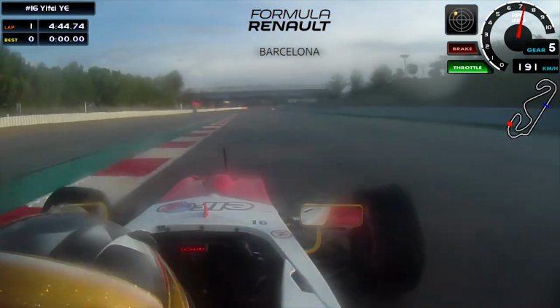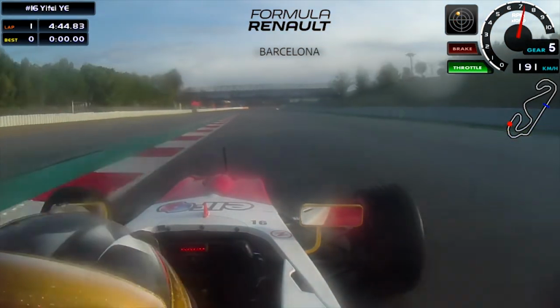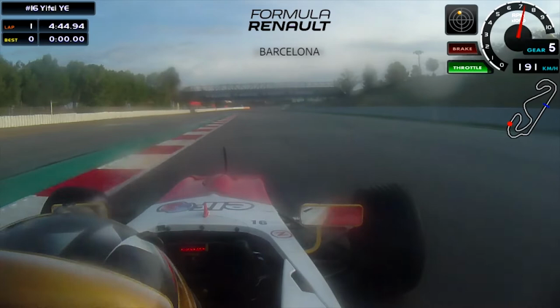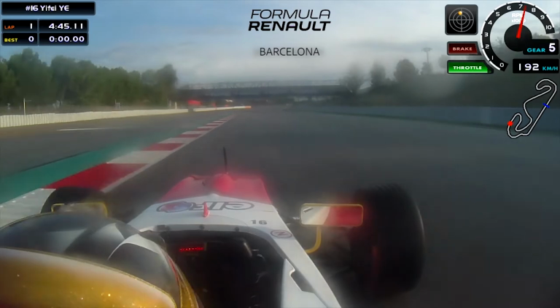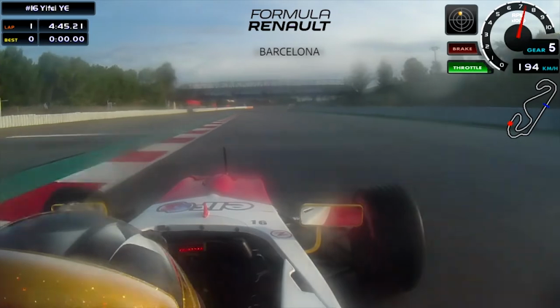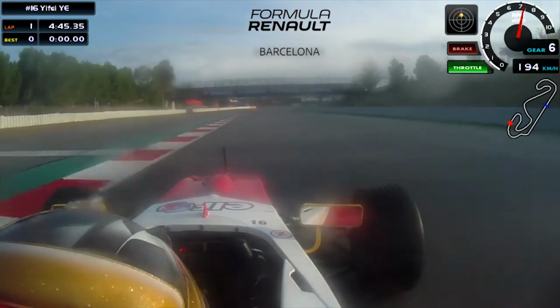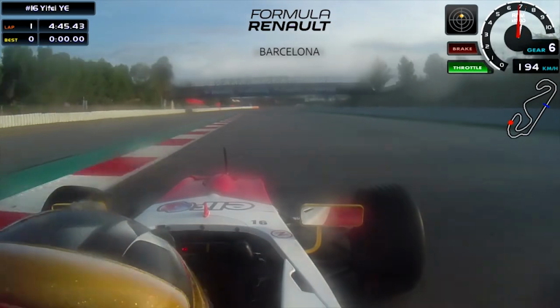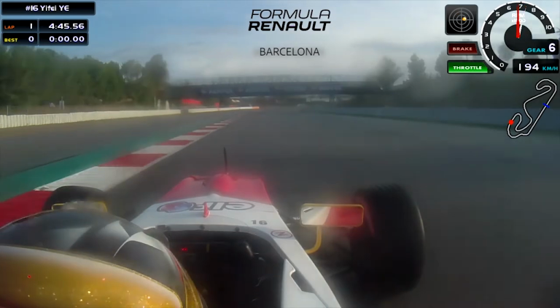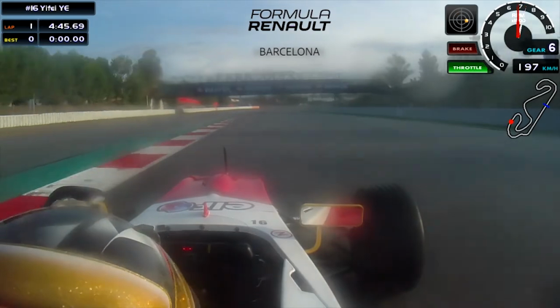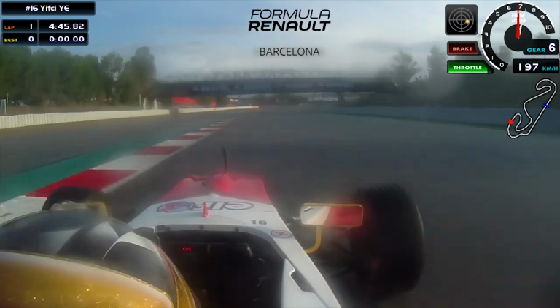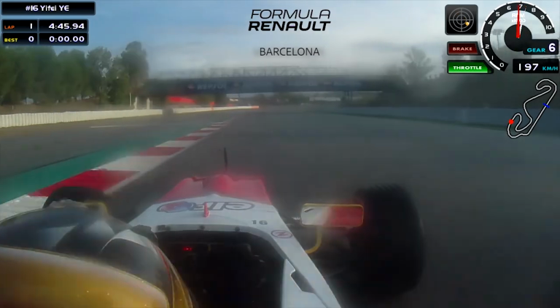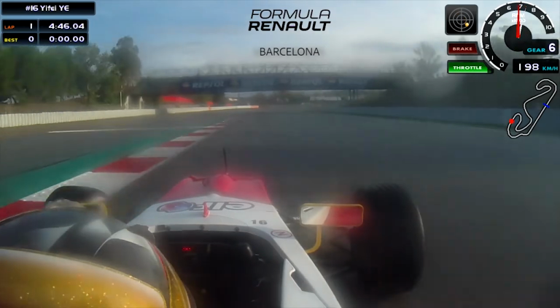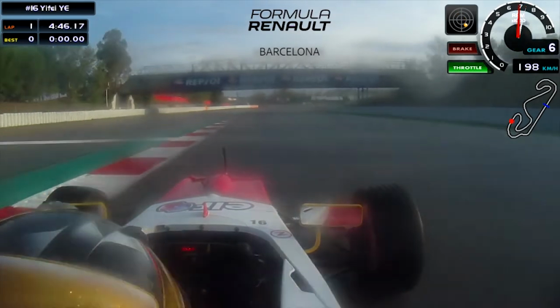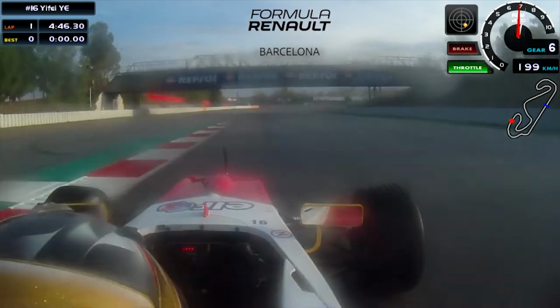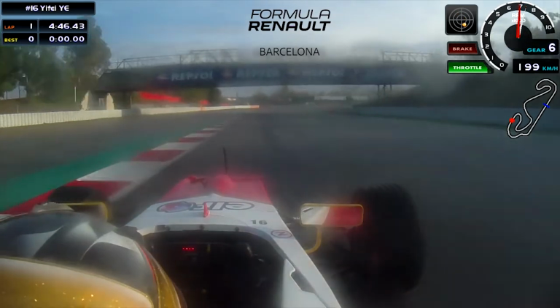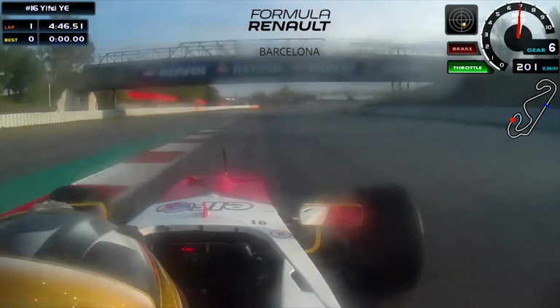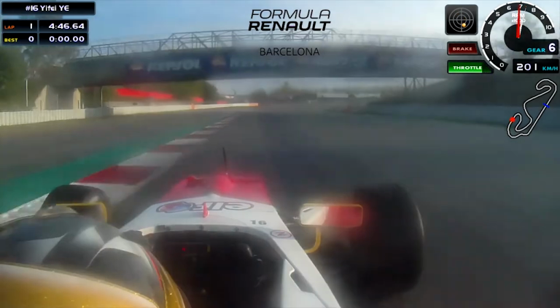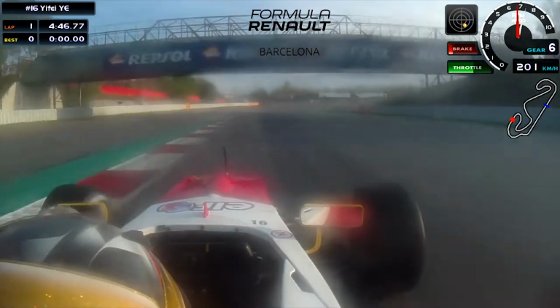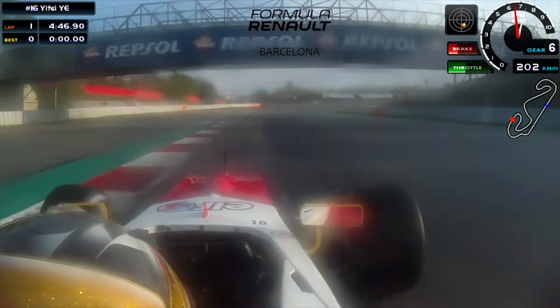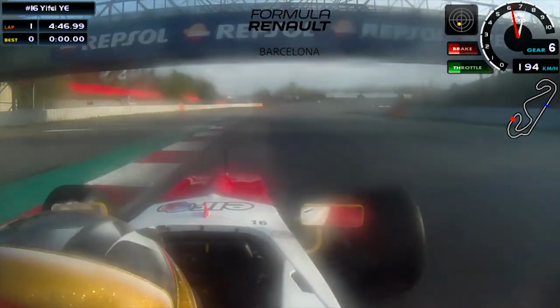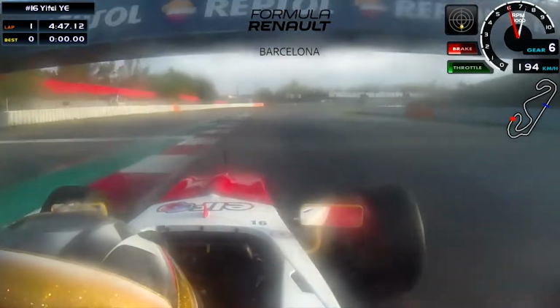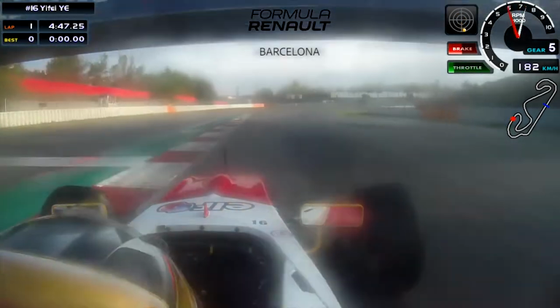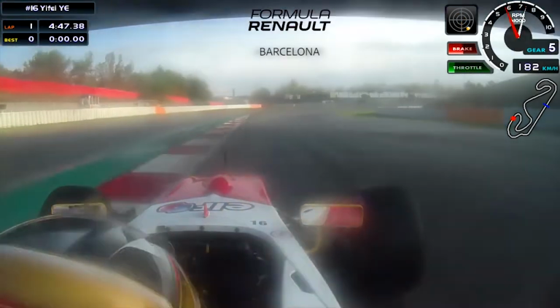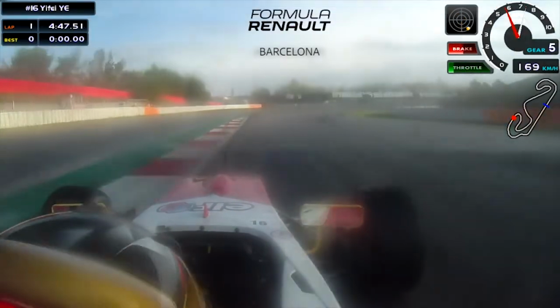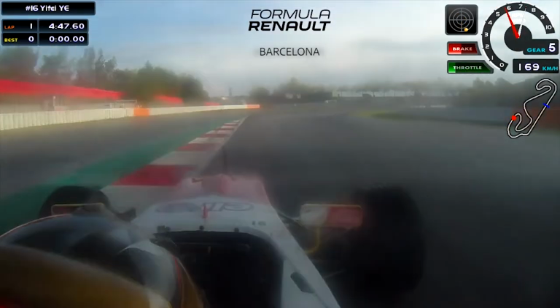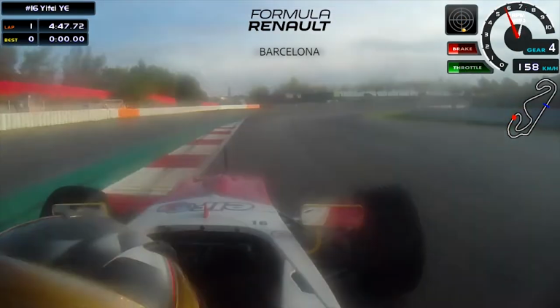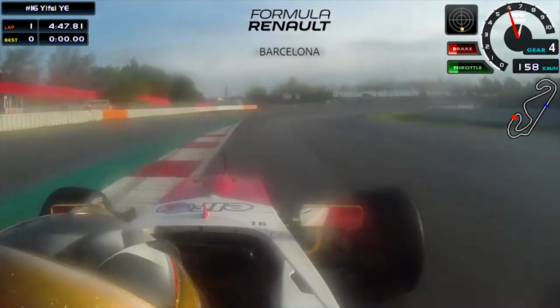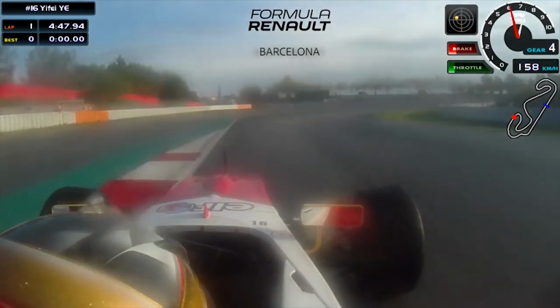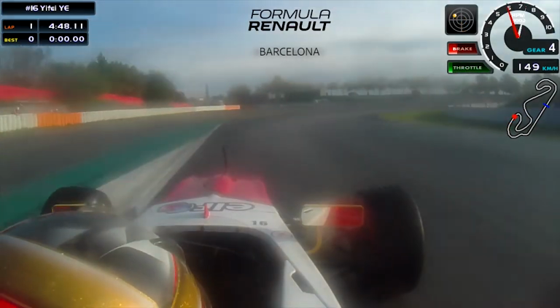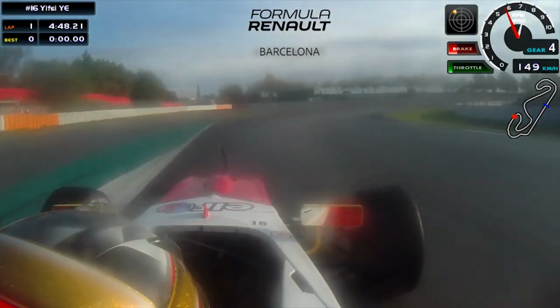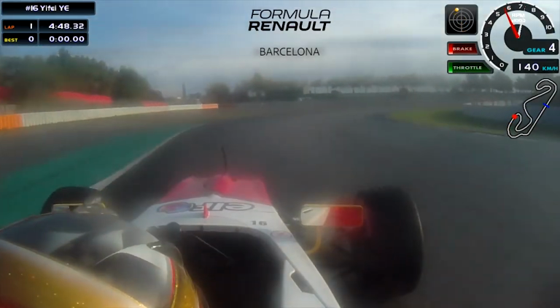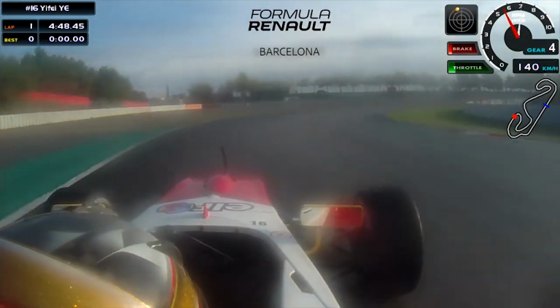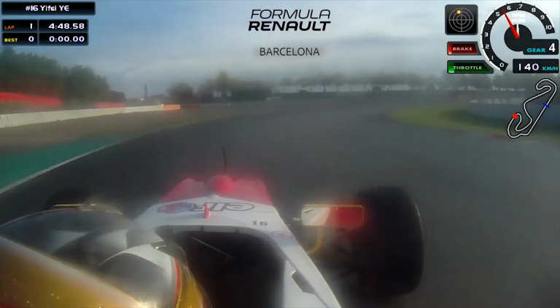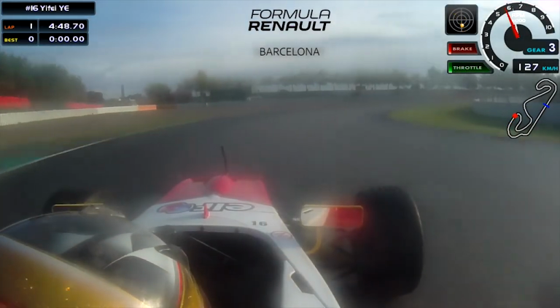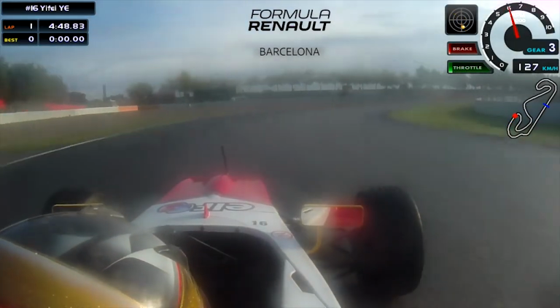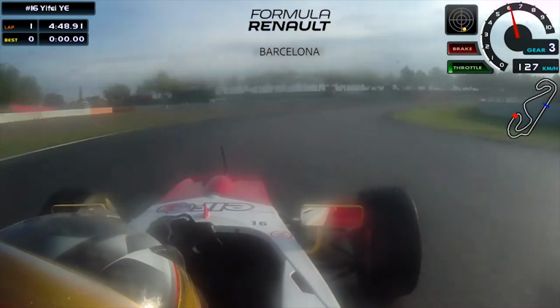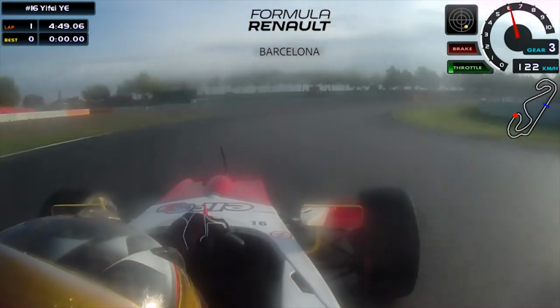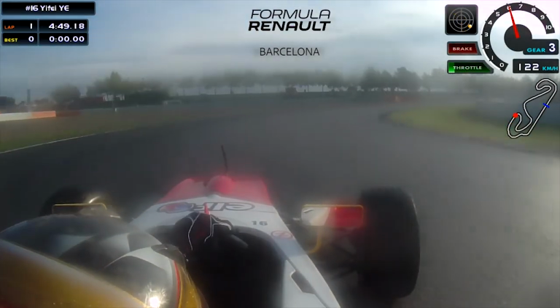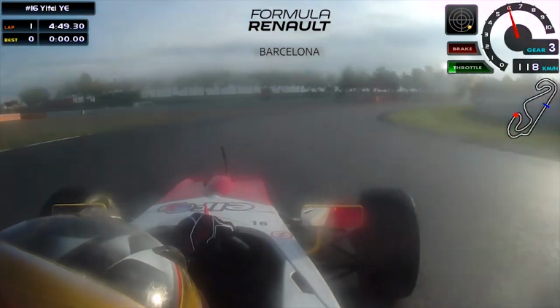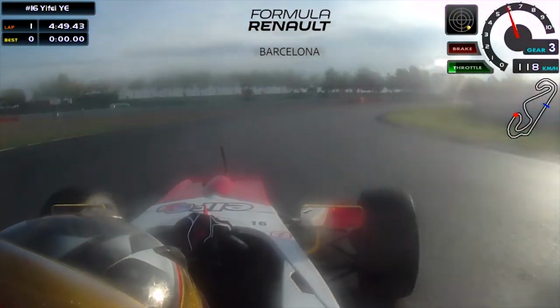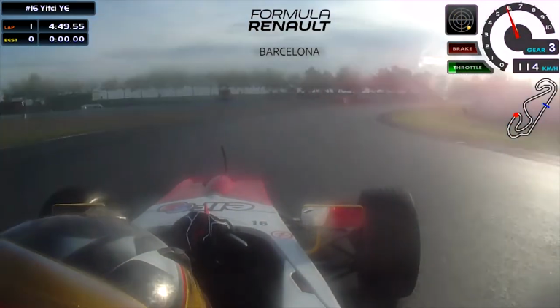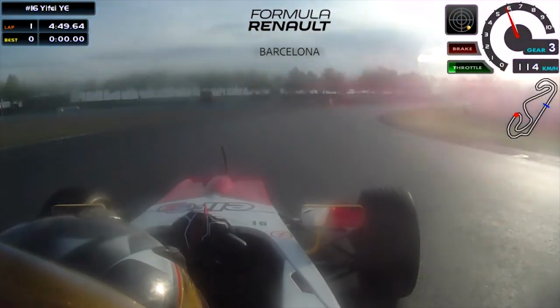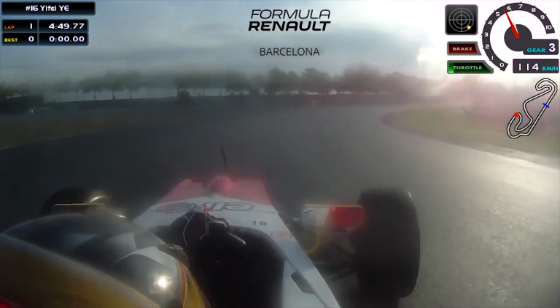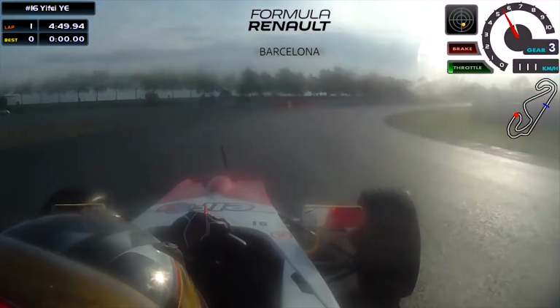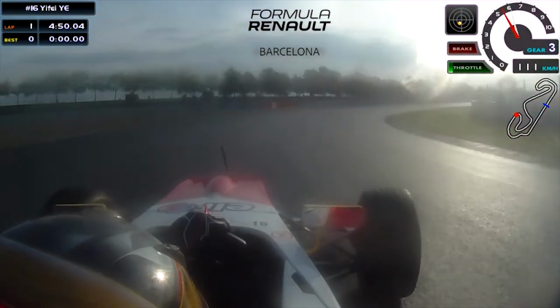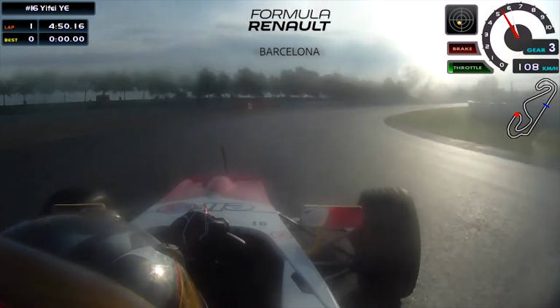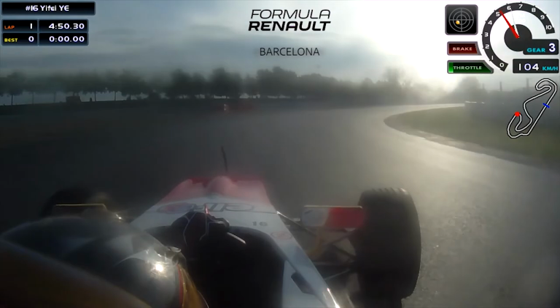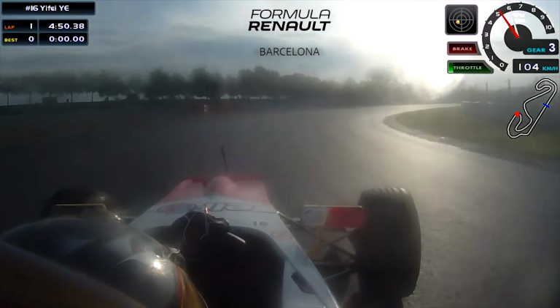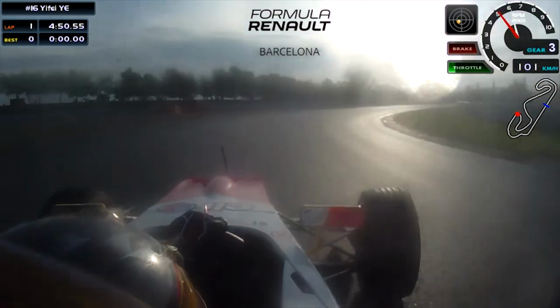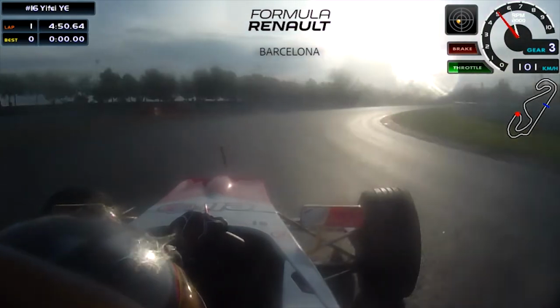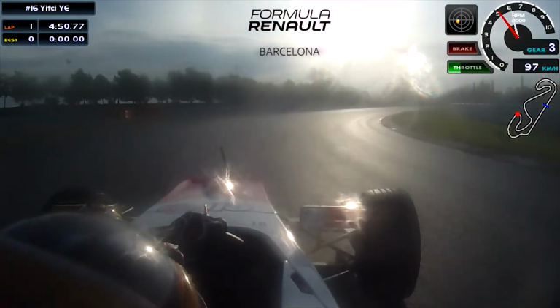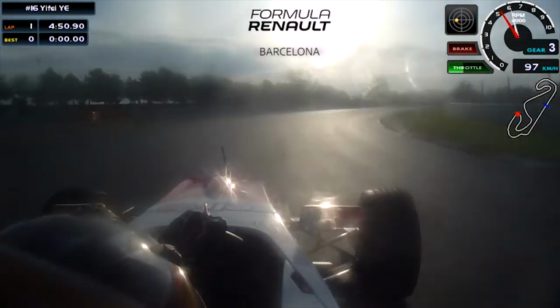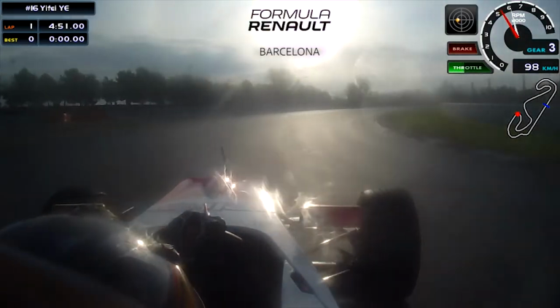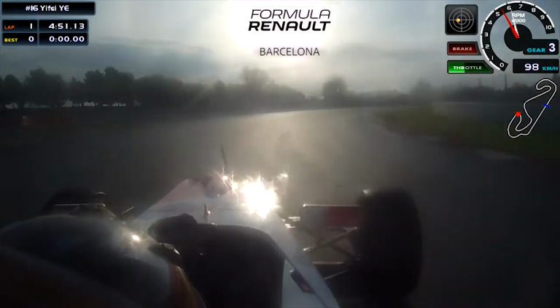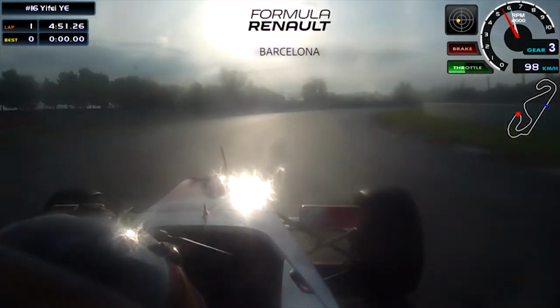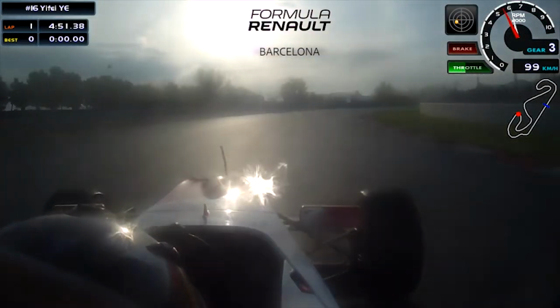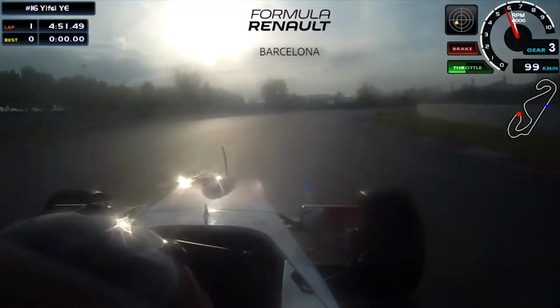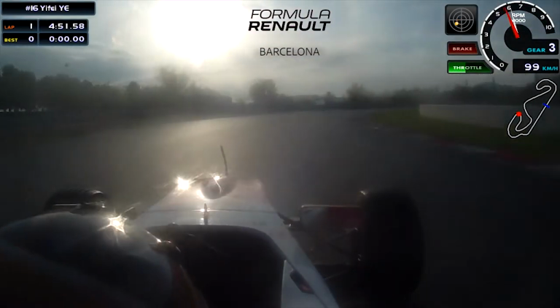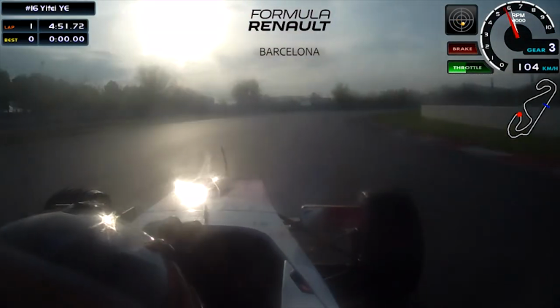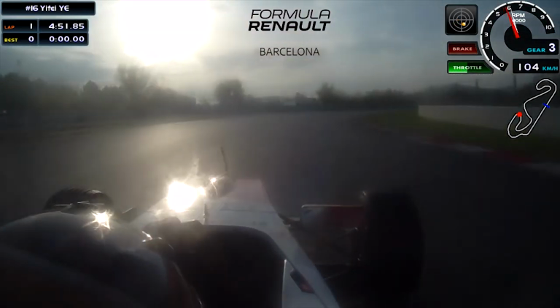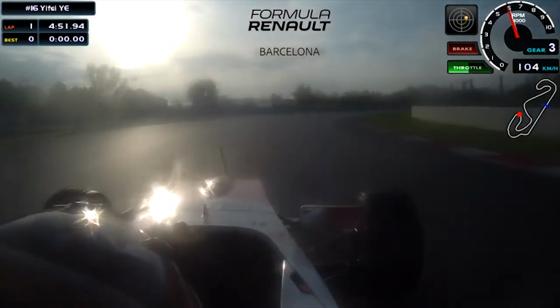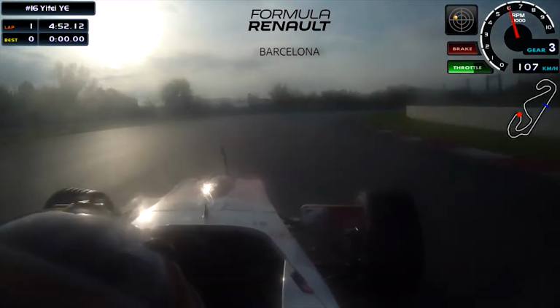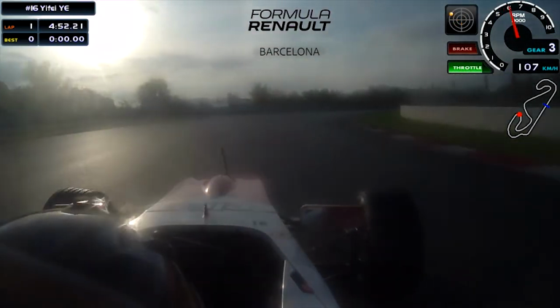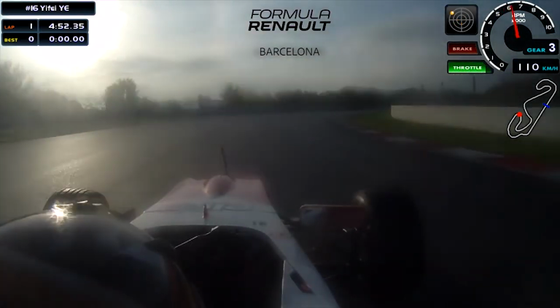Coming to turn 4 on the wet. On the wet it's quite tricky, and there again try to keep the speed up and have a good exit.